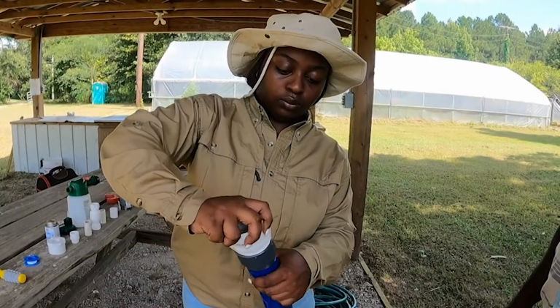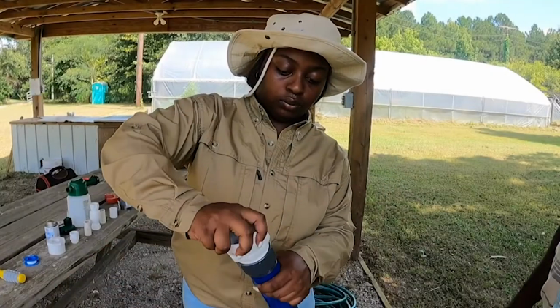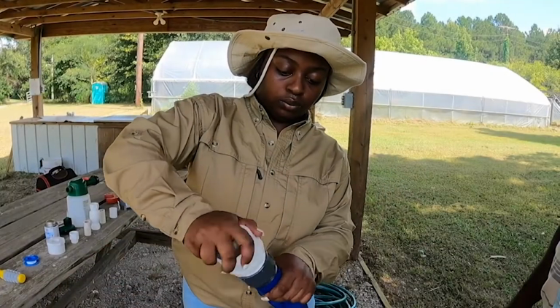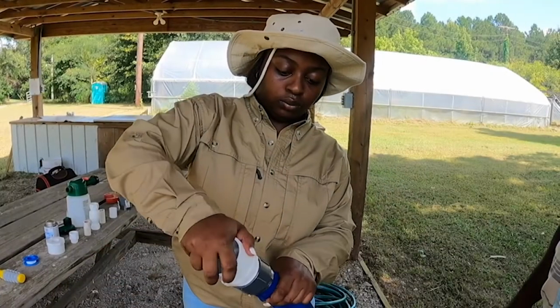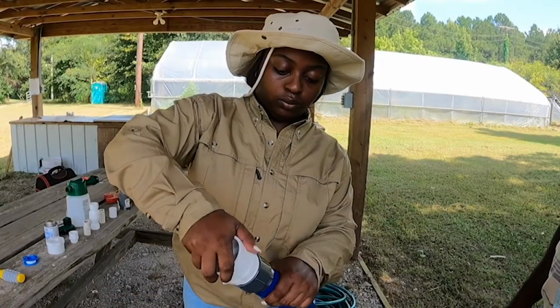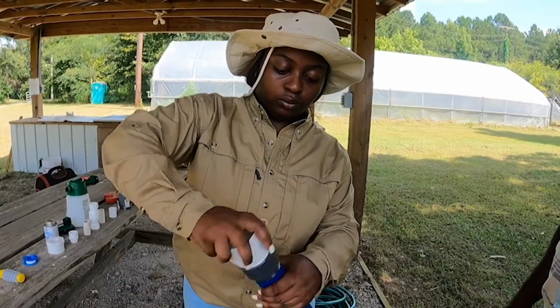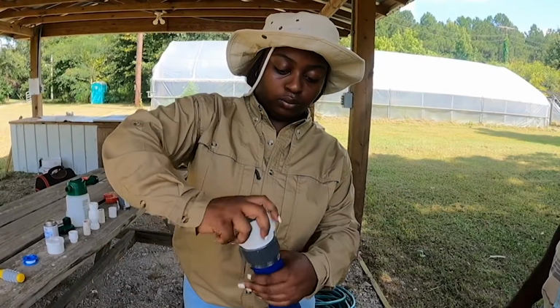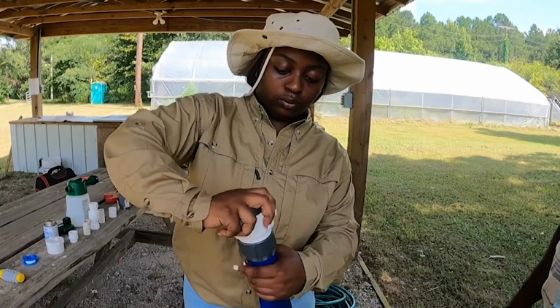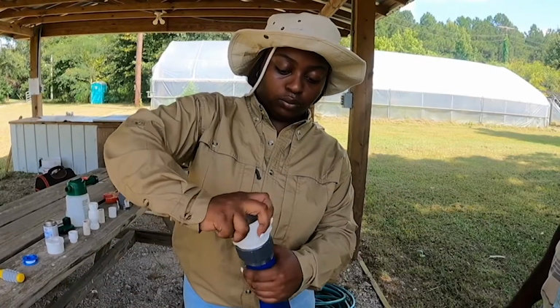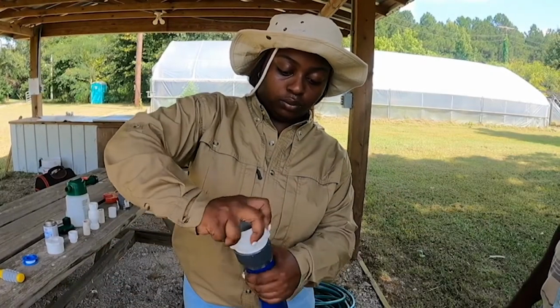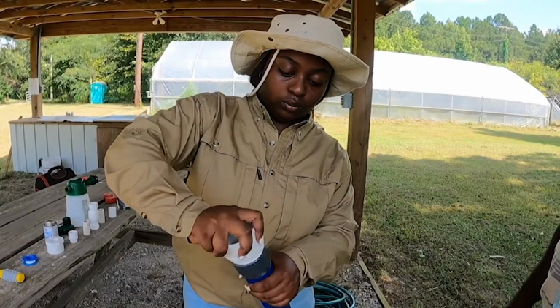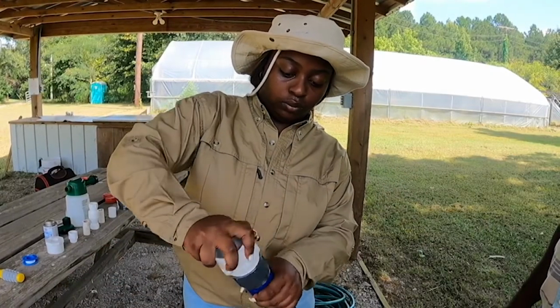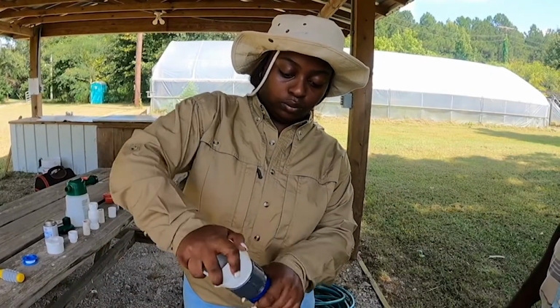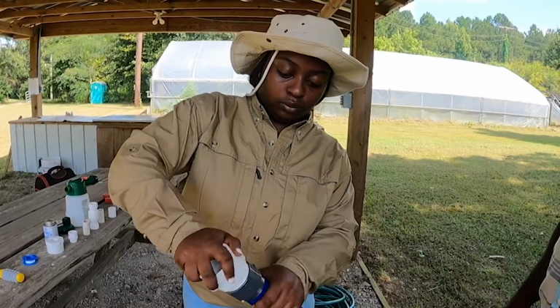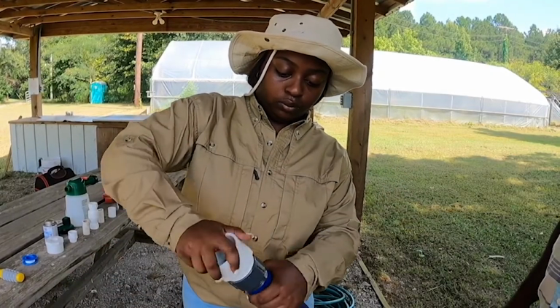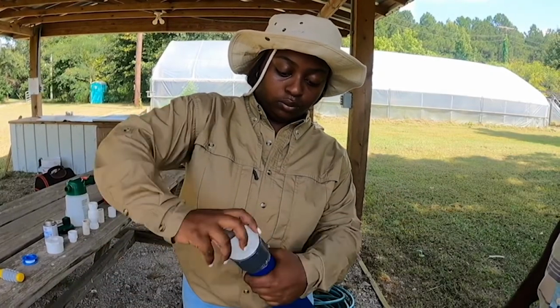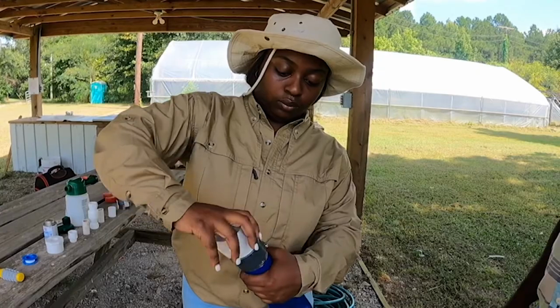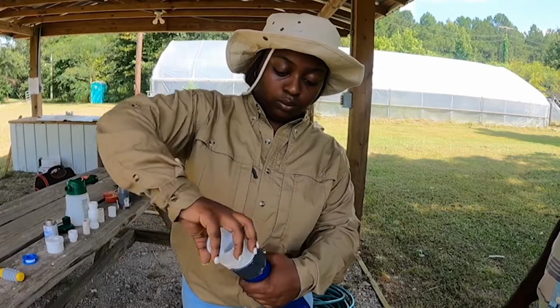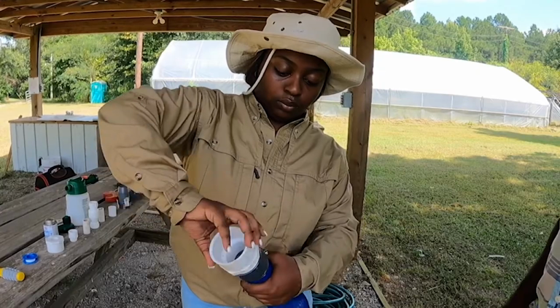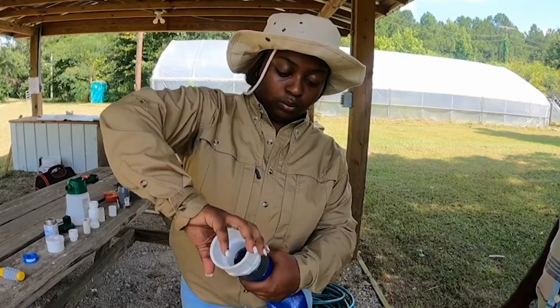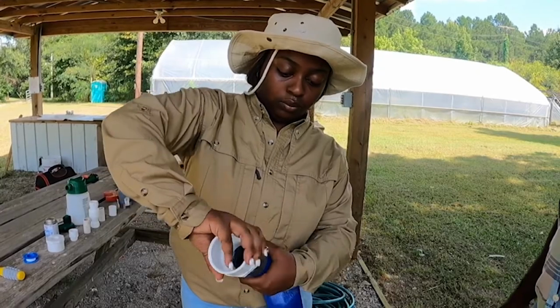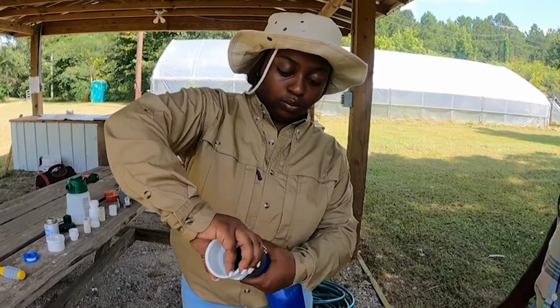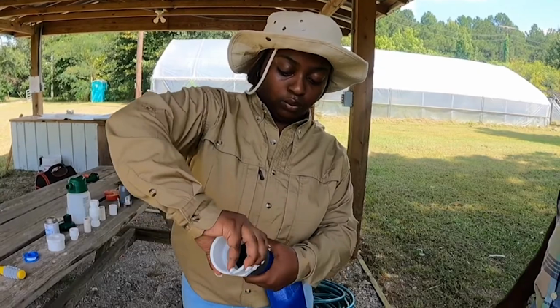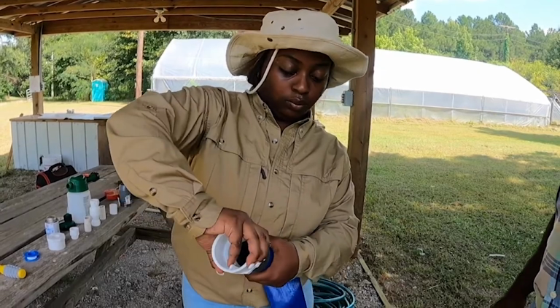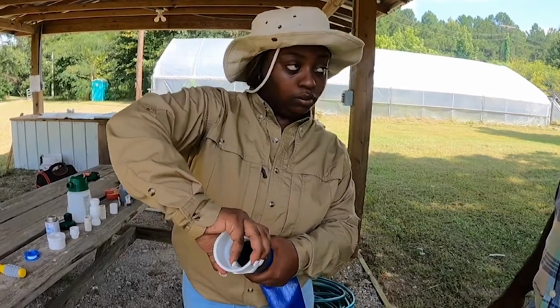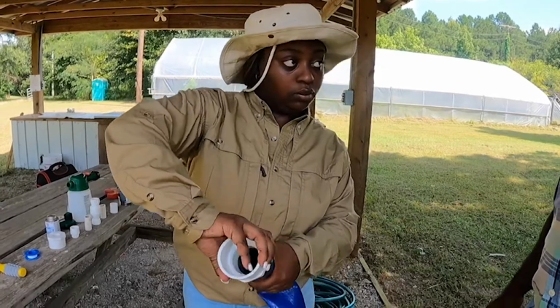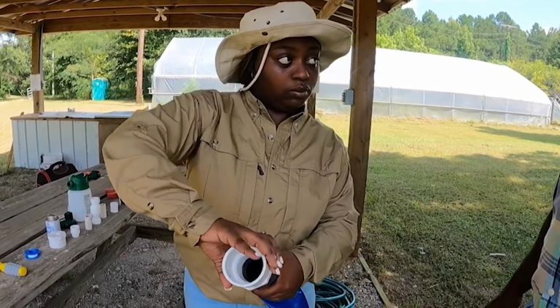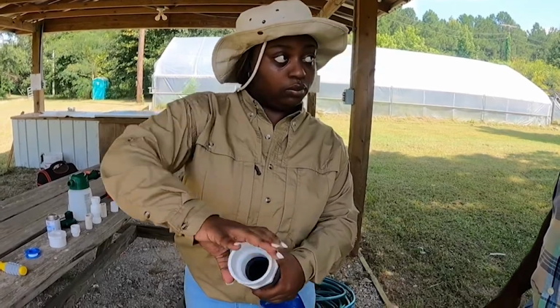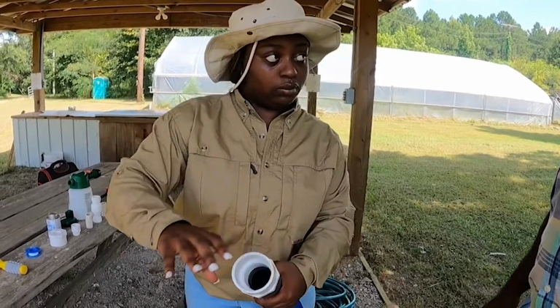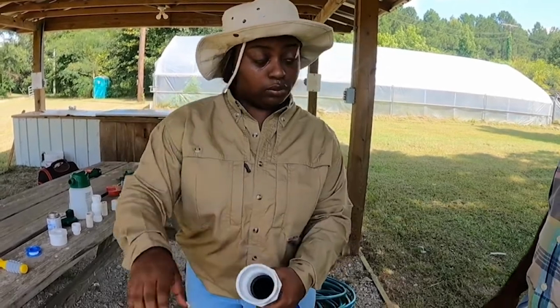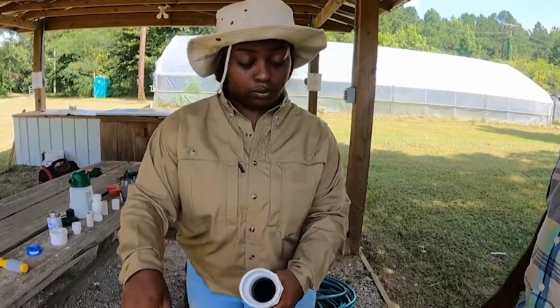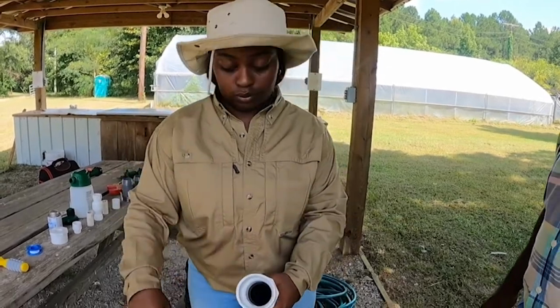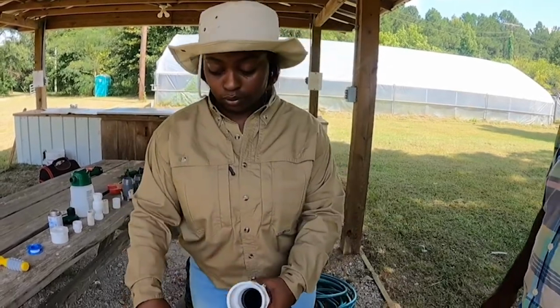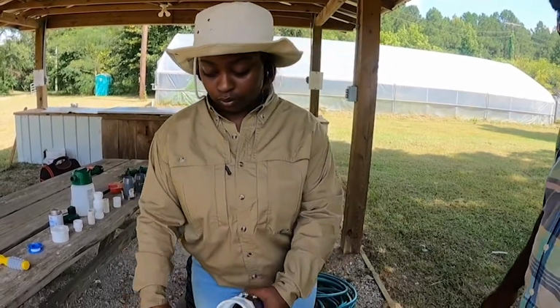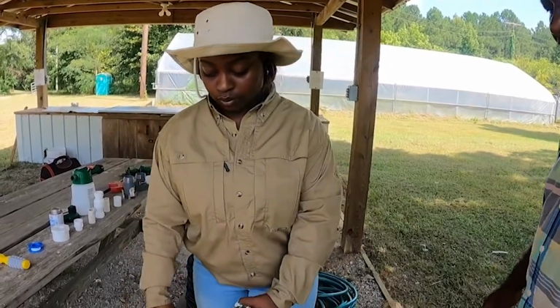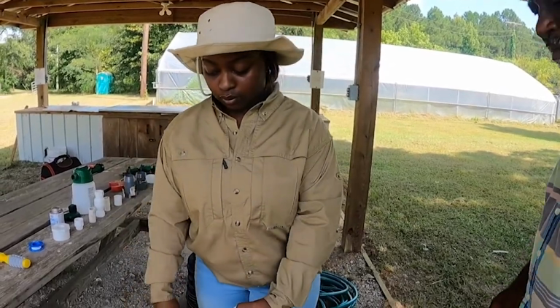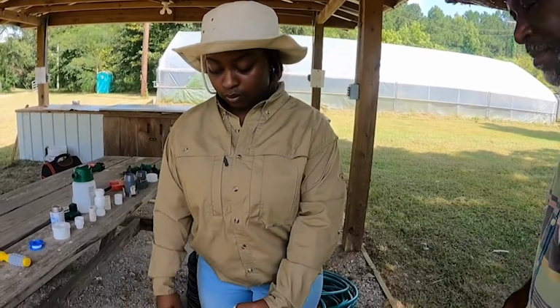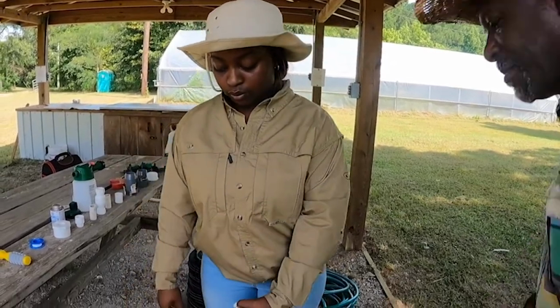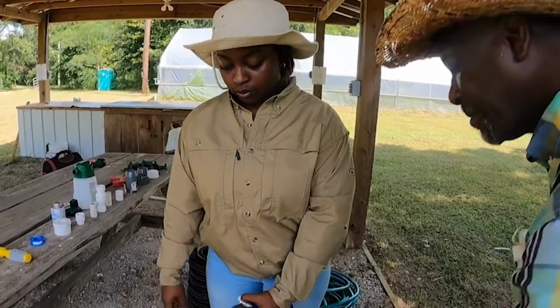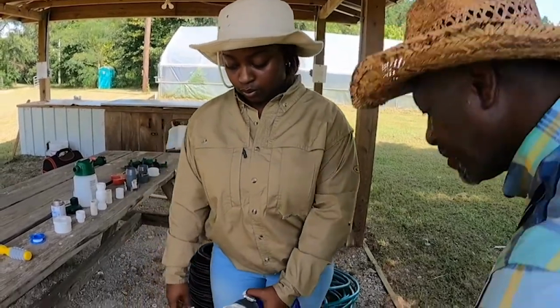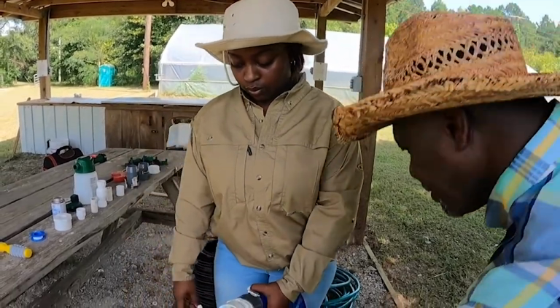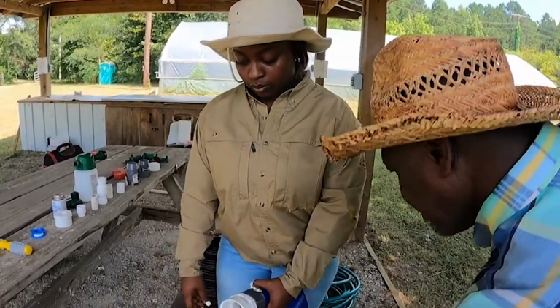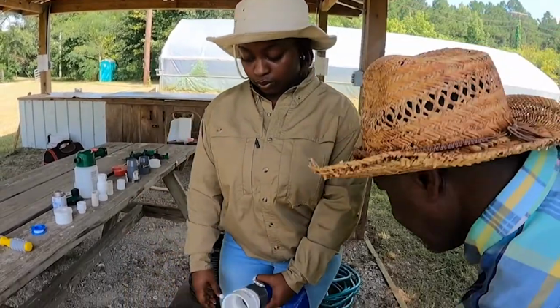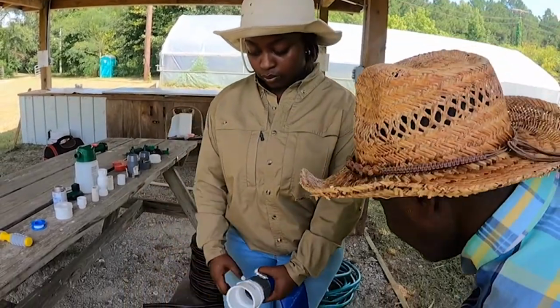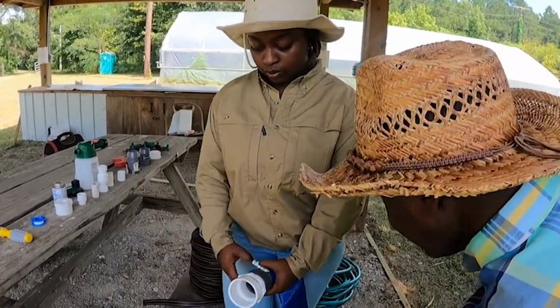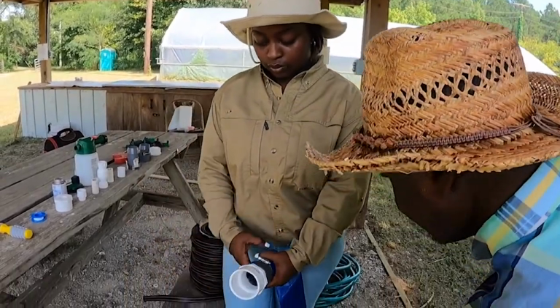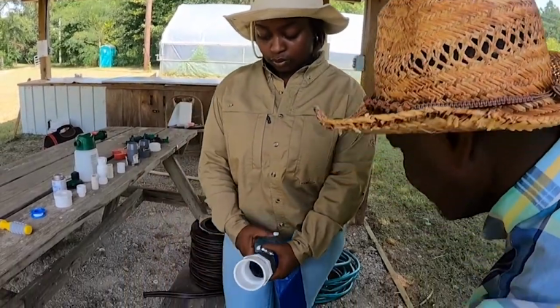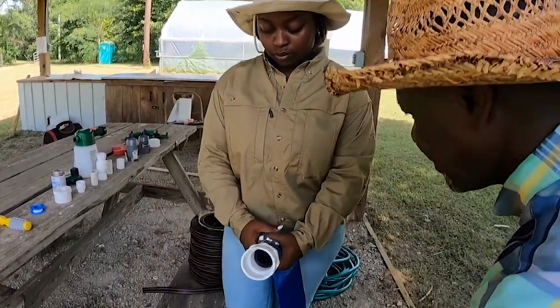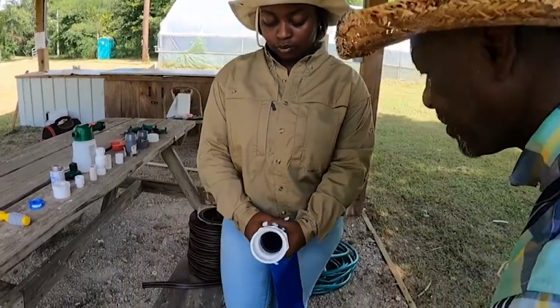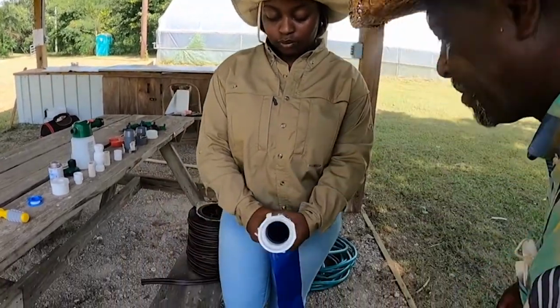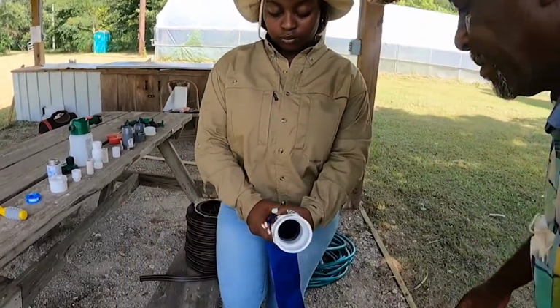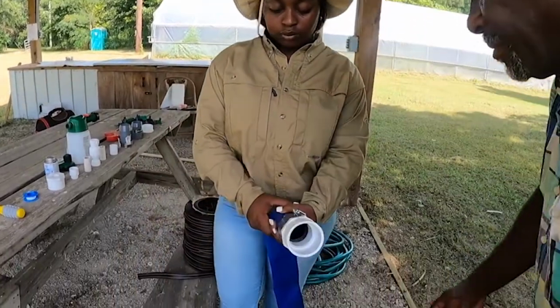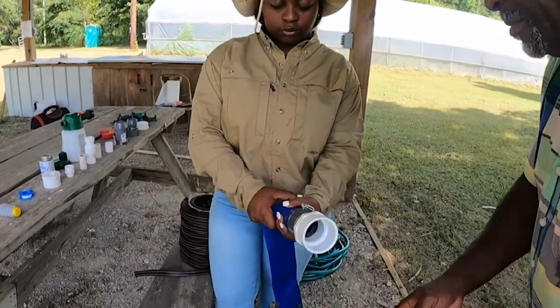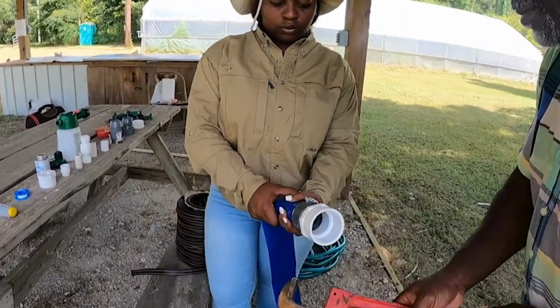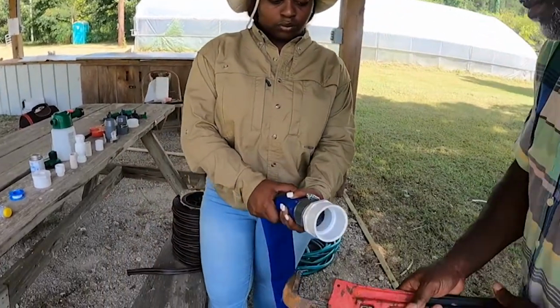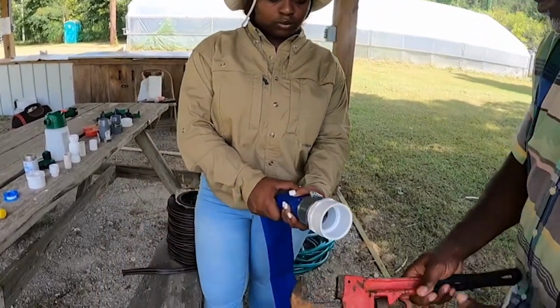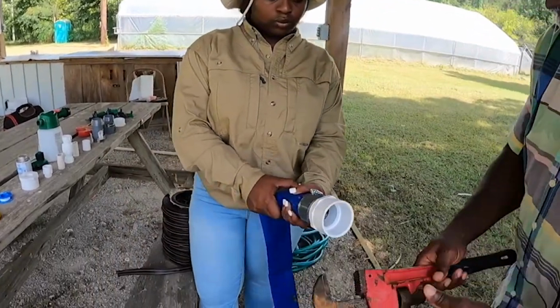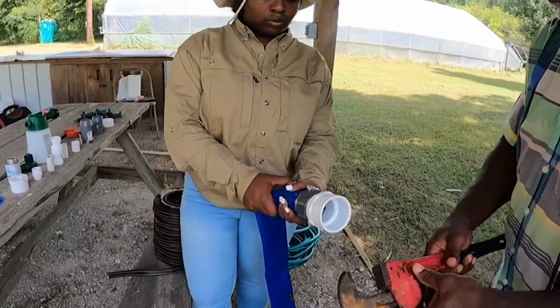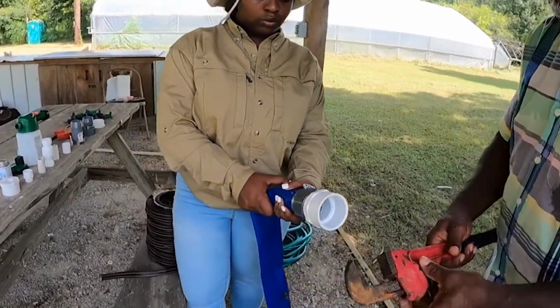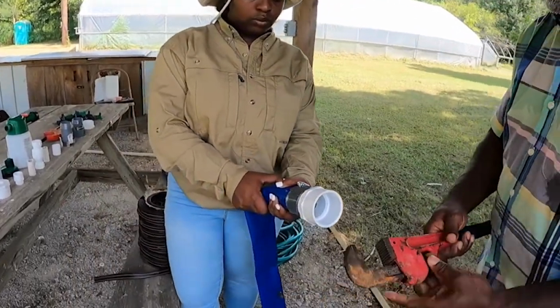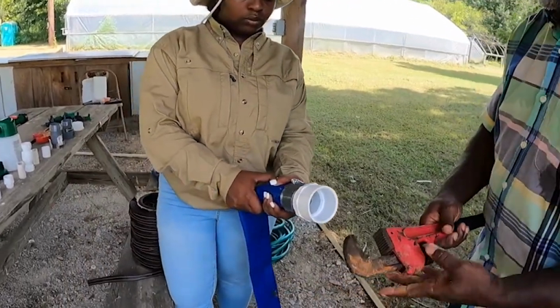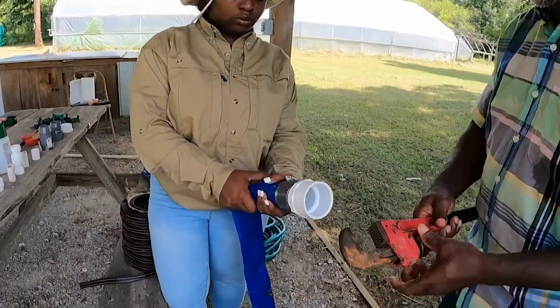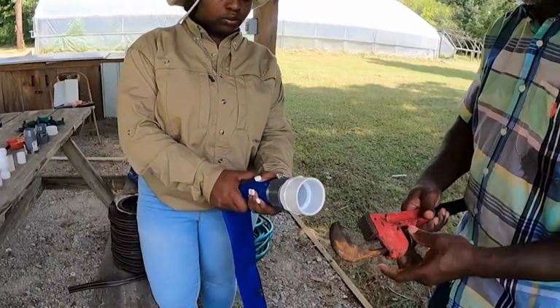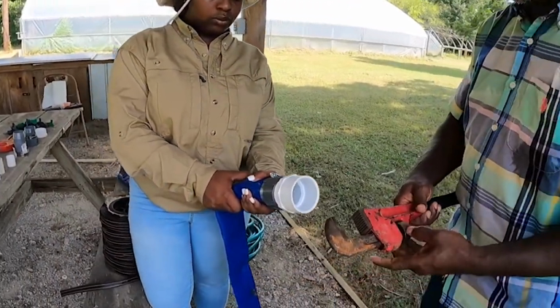We wrapped Teflon tape around the white threaded cap, screwed it into the gray barbed fitting, and tightened it with a pipe wrench.